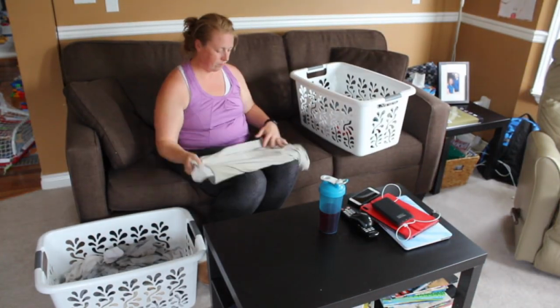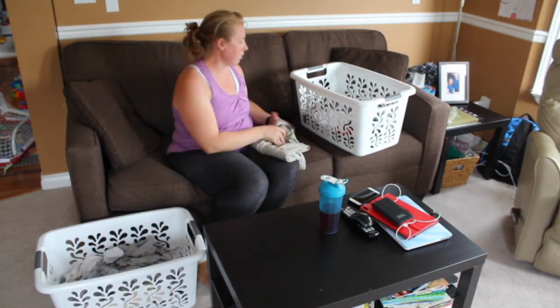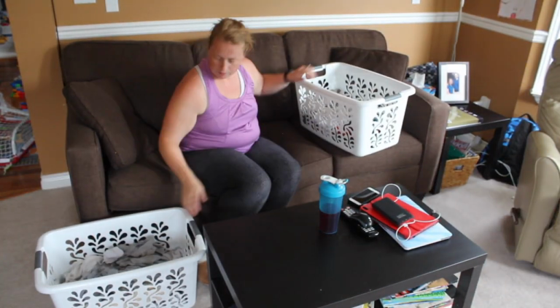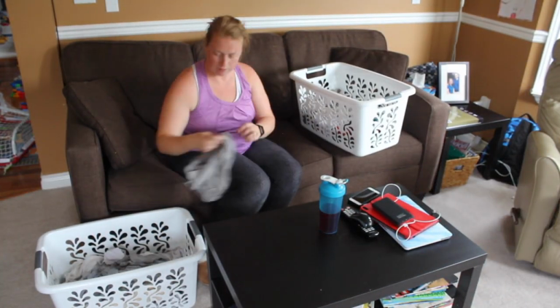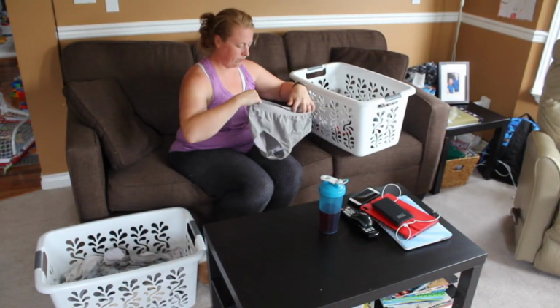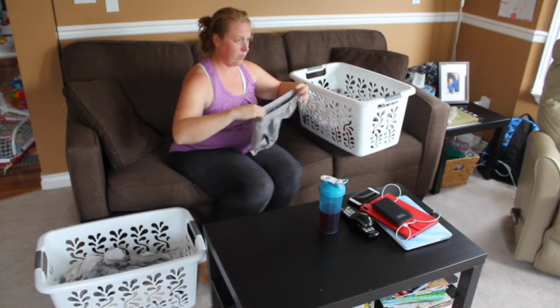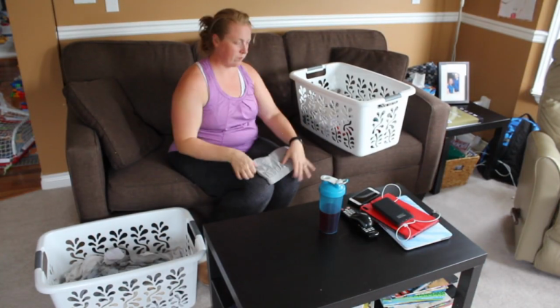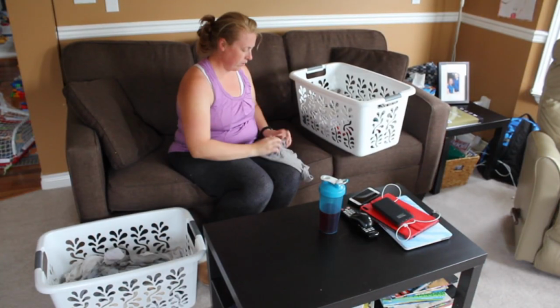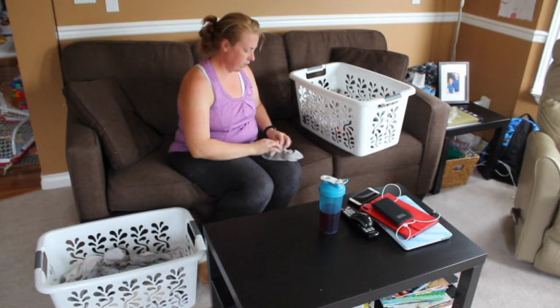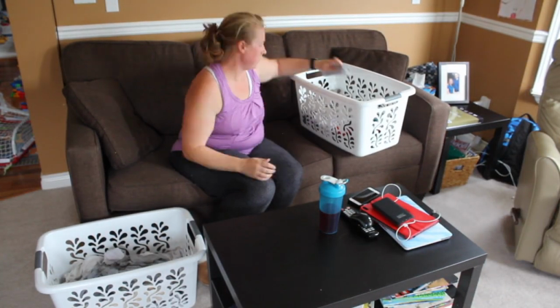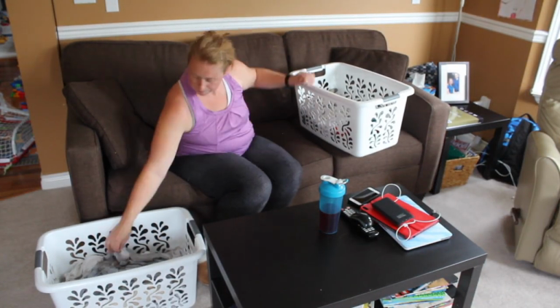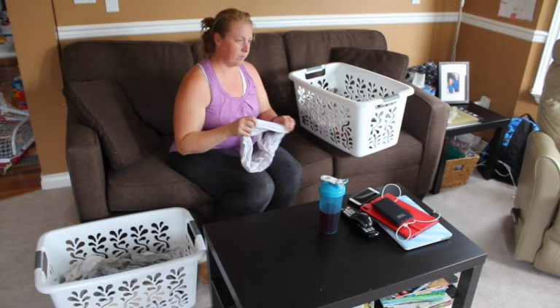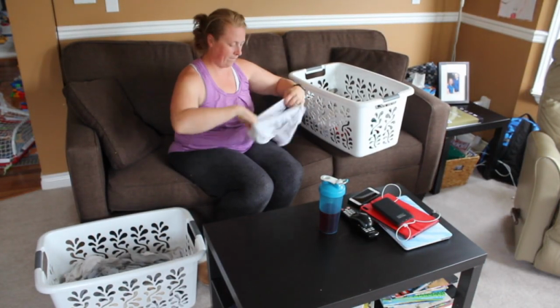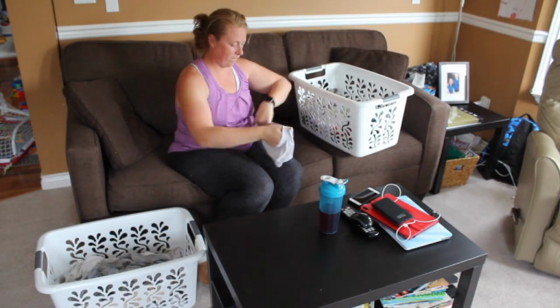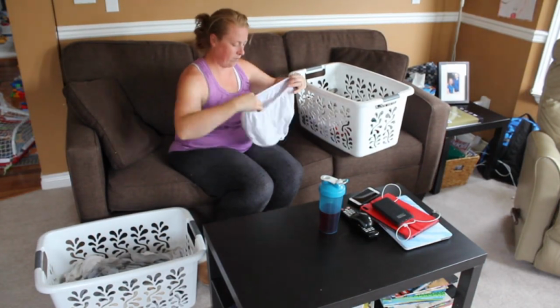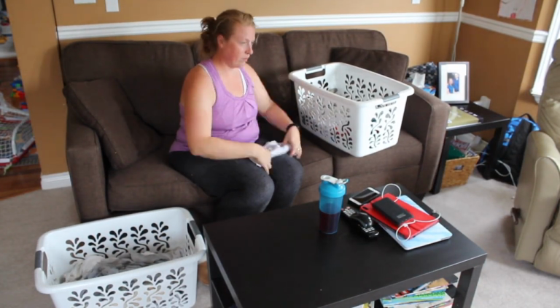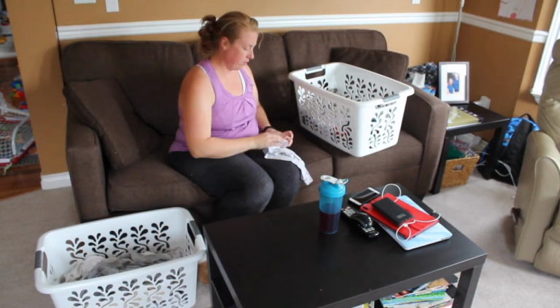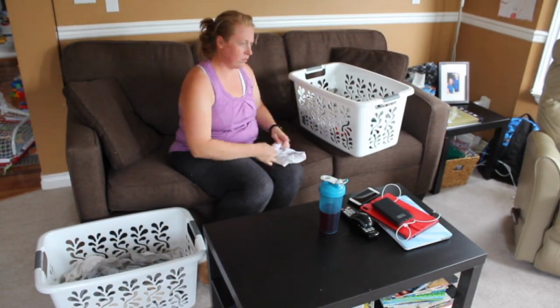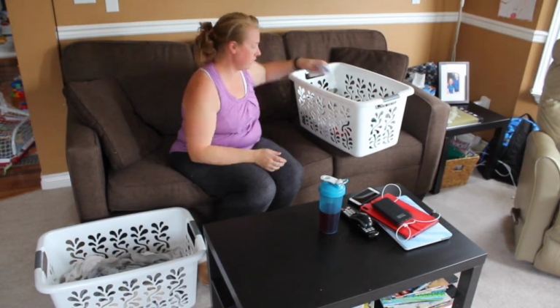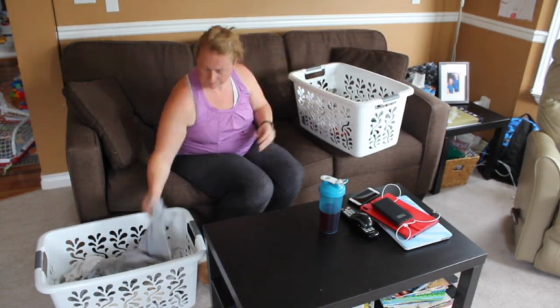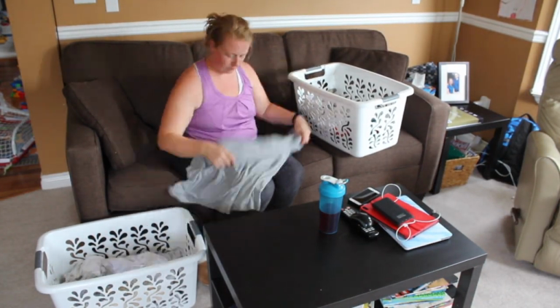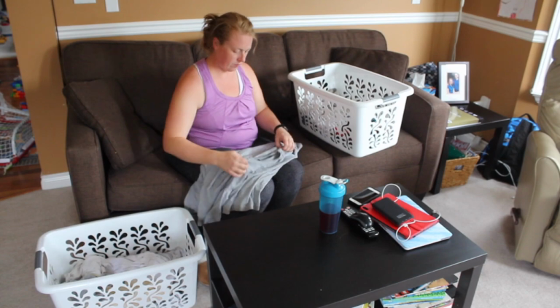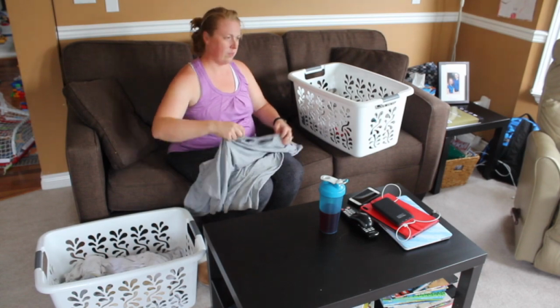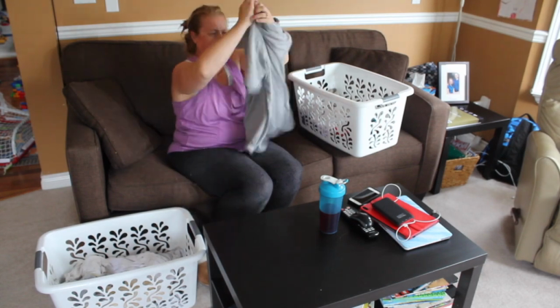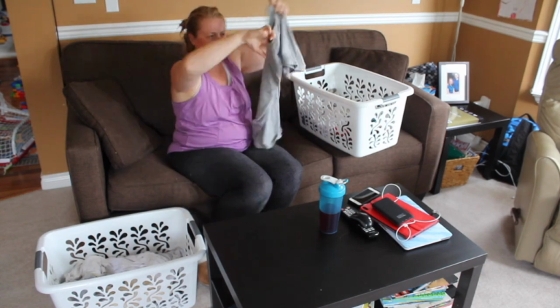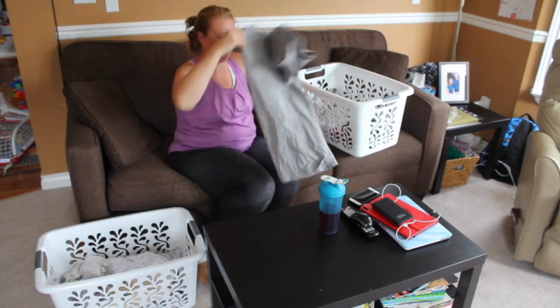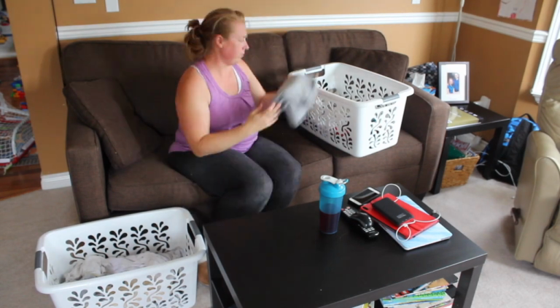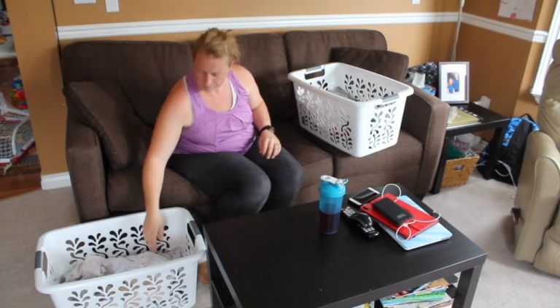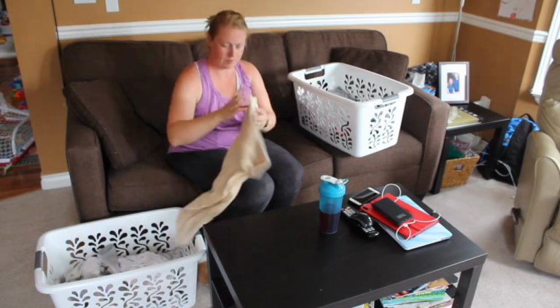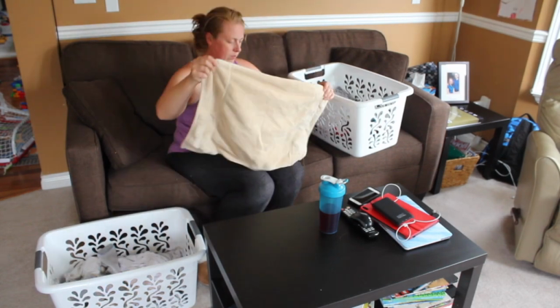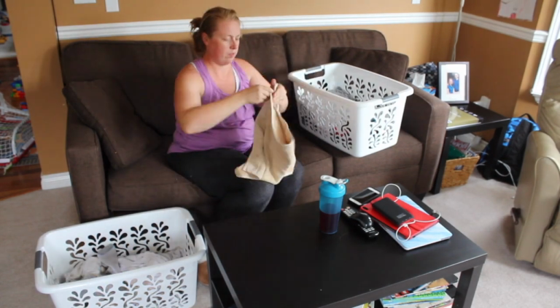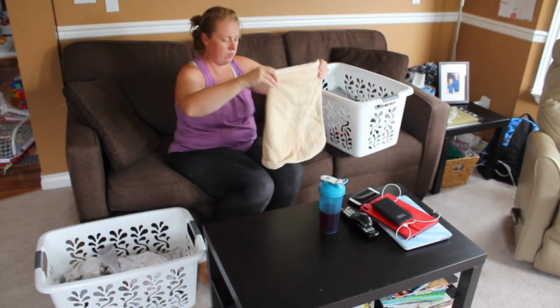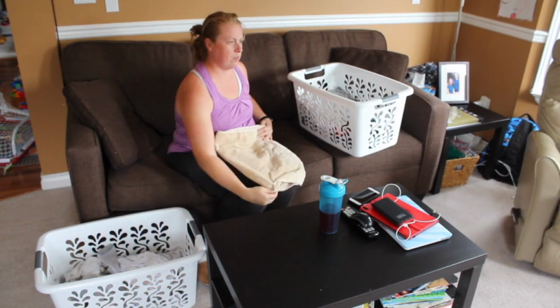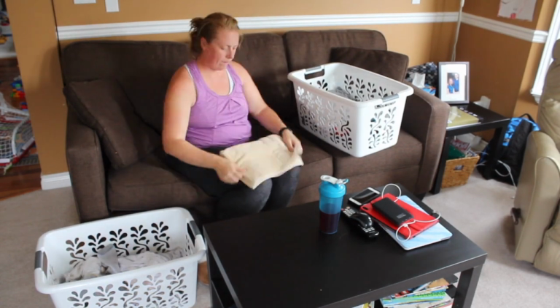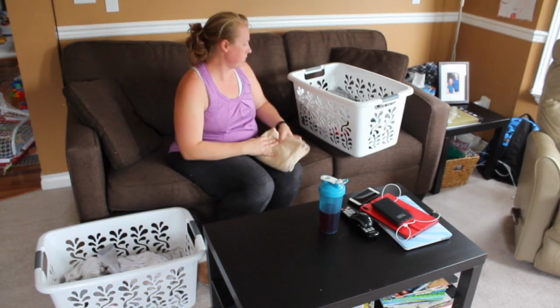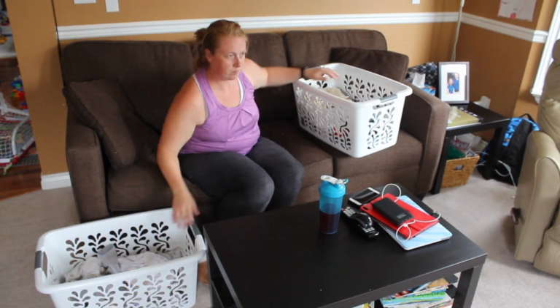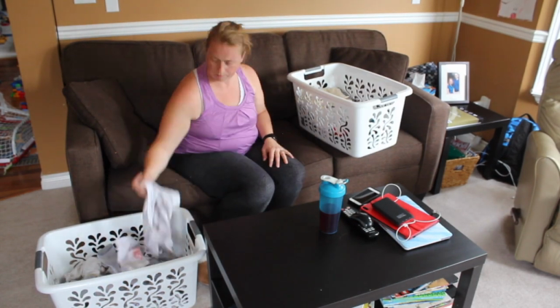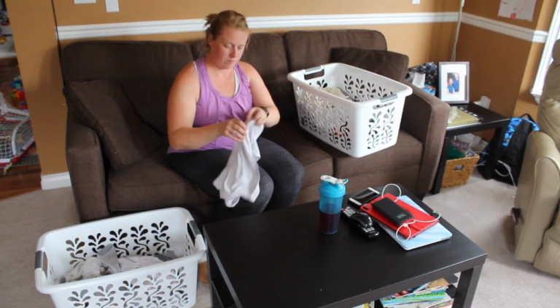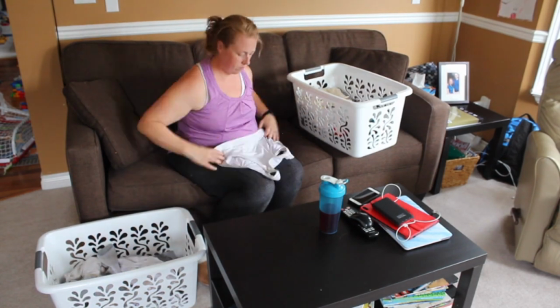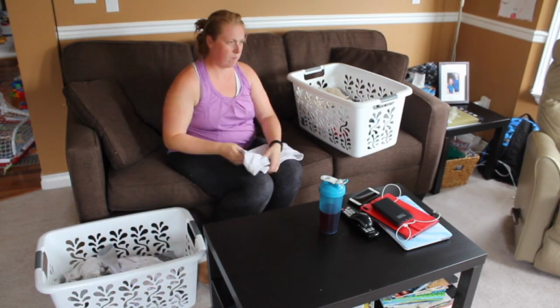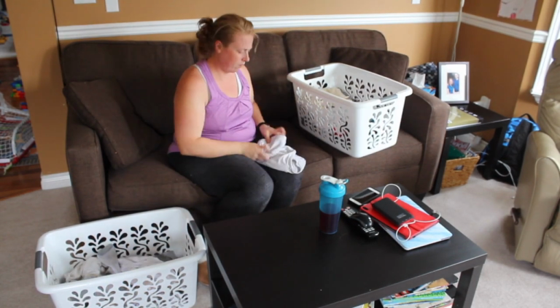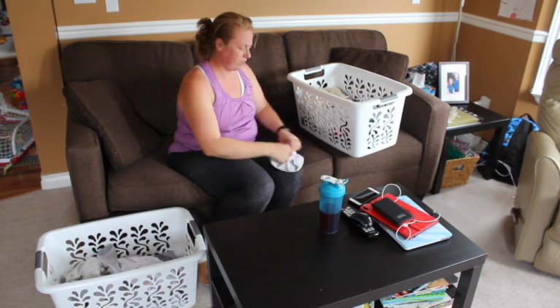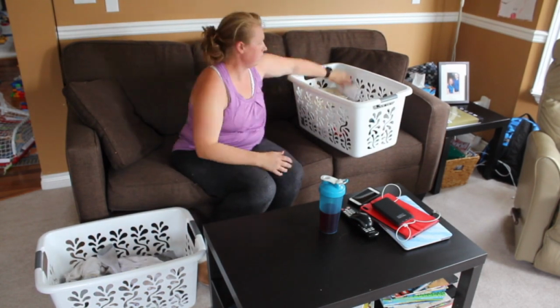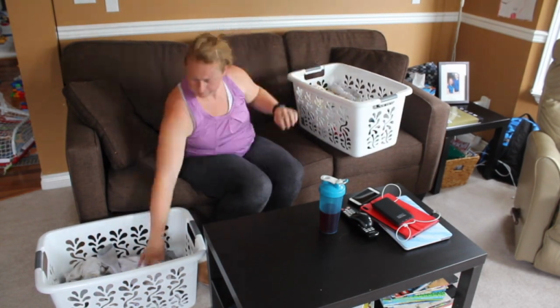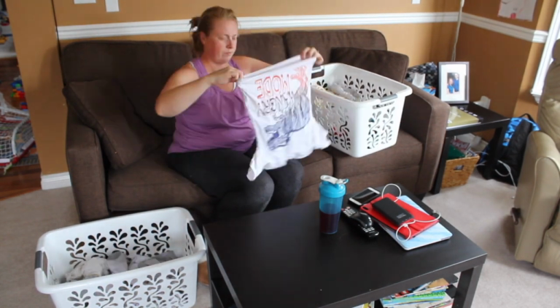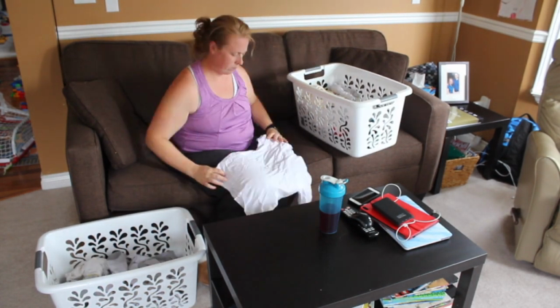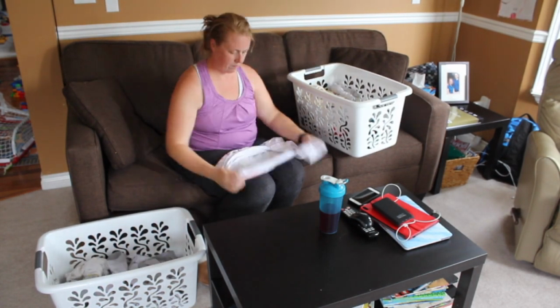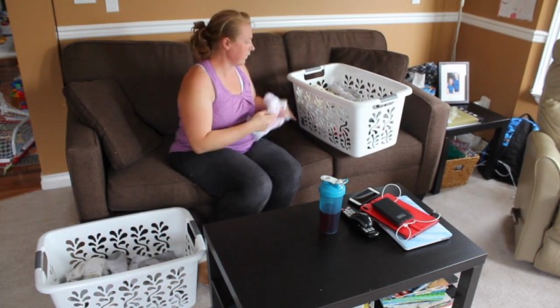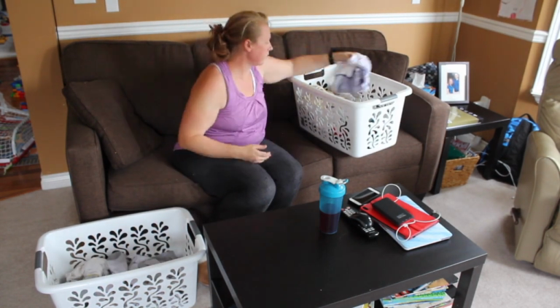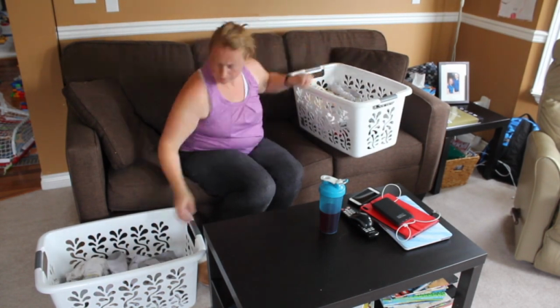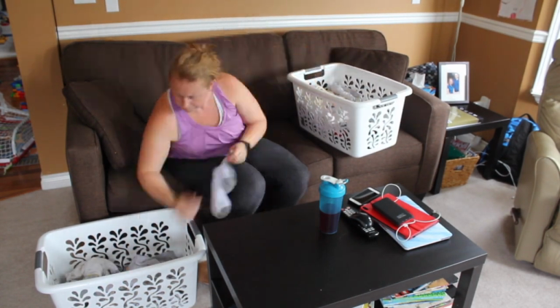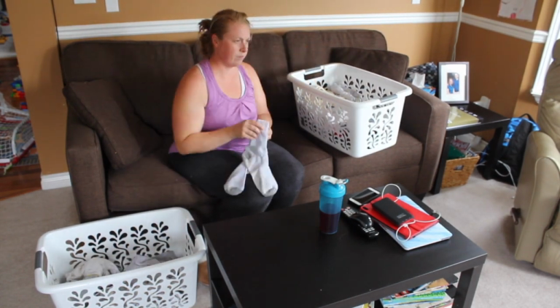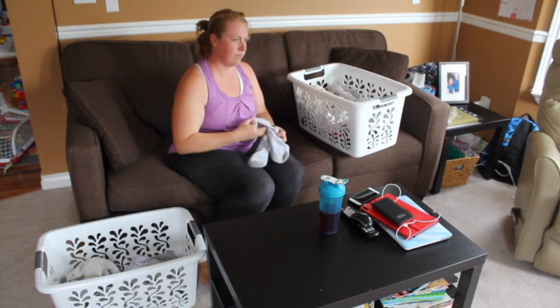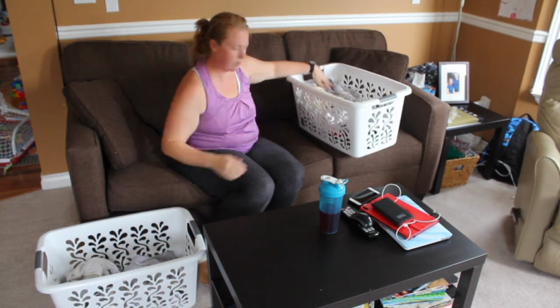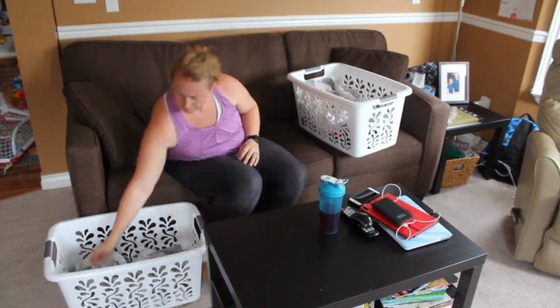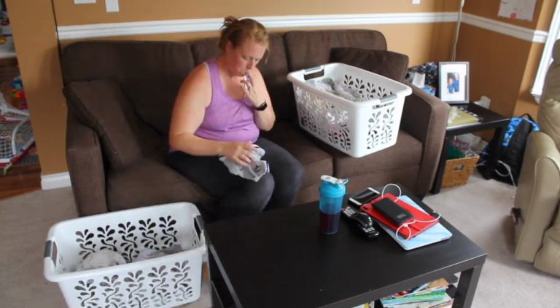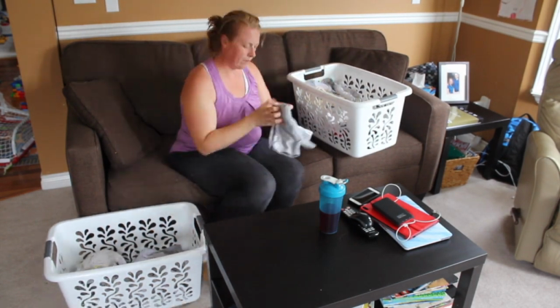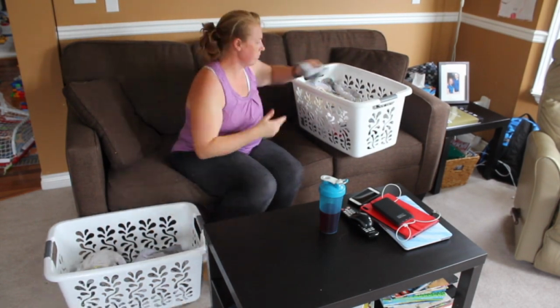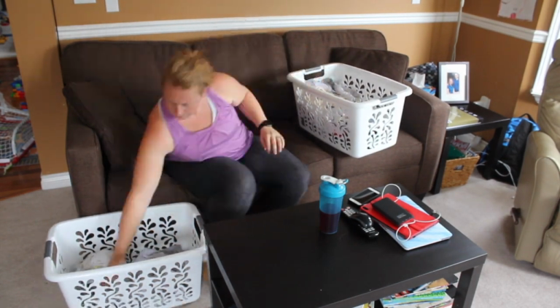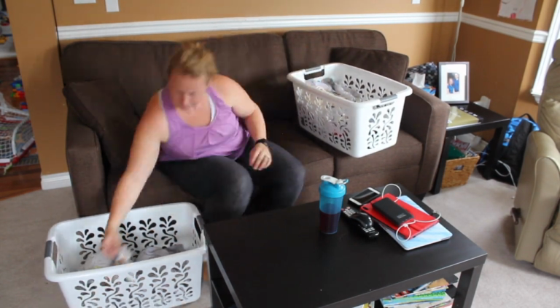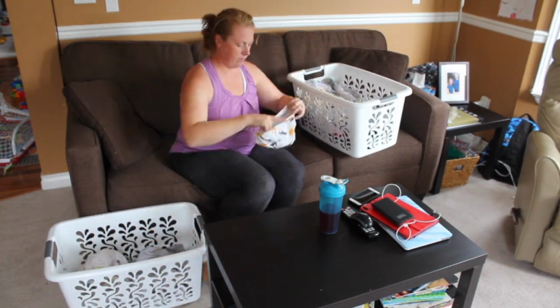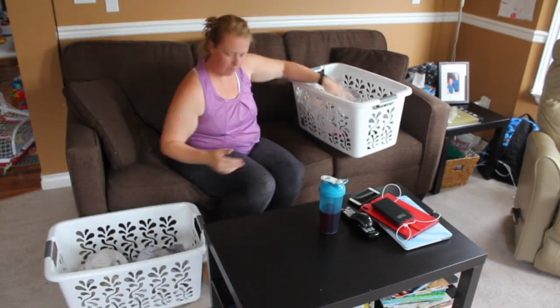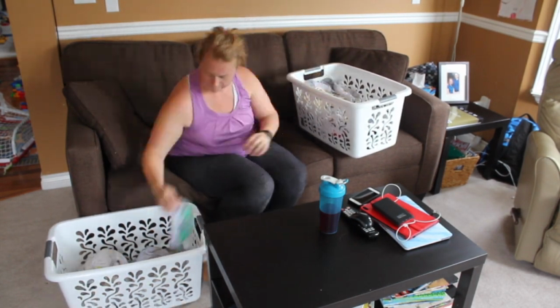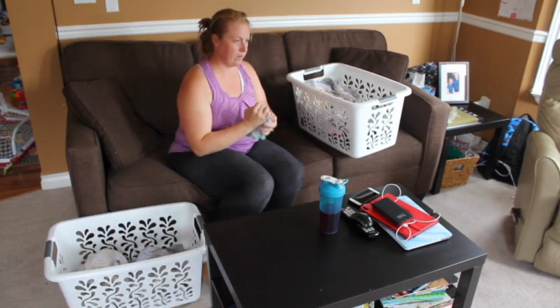Folding laundry is simply a task I complete every single day when I'm cleaning because I do laundry every day.